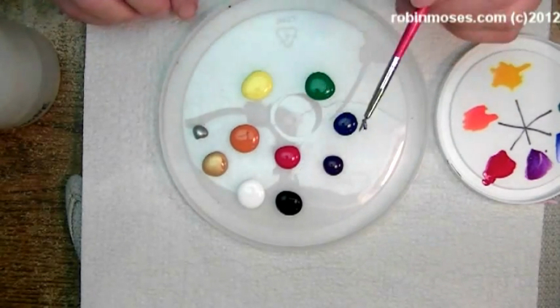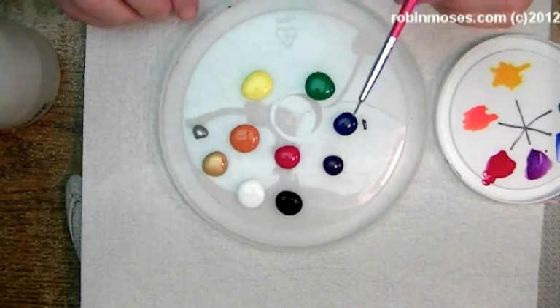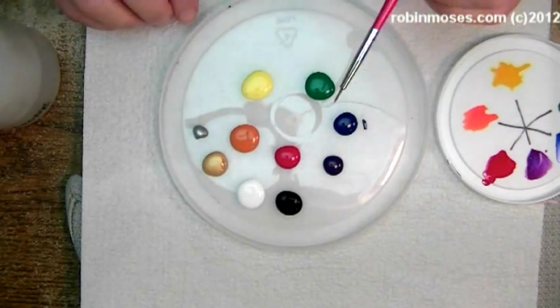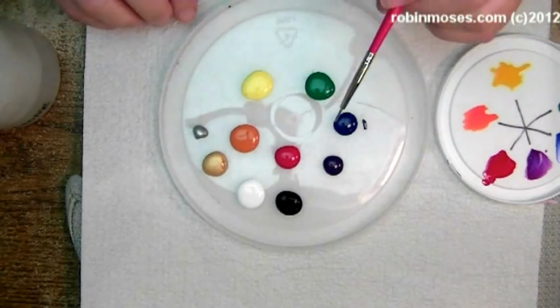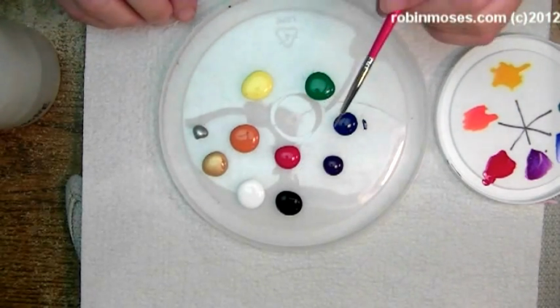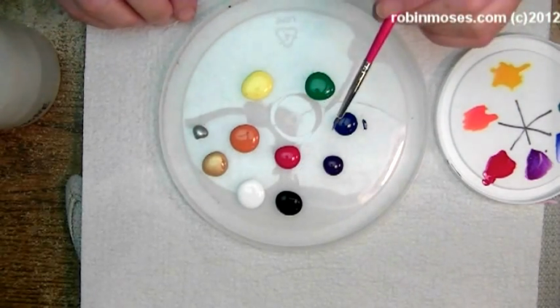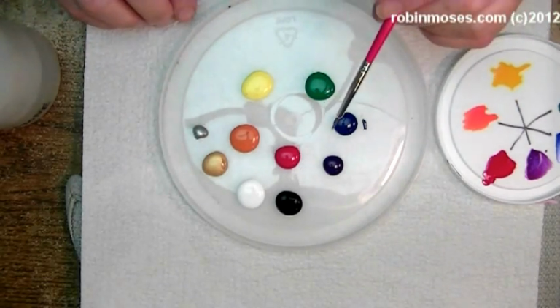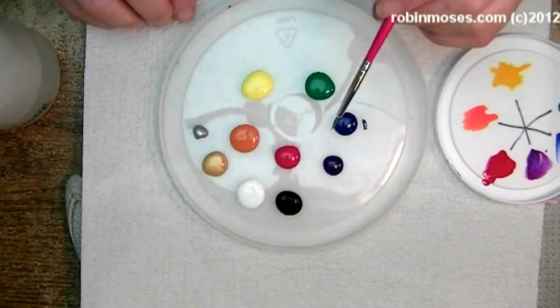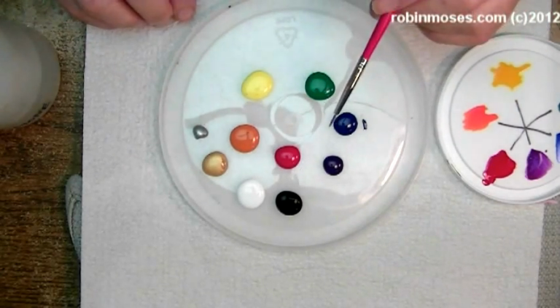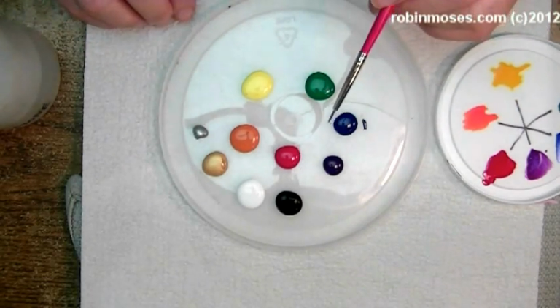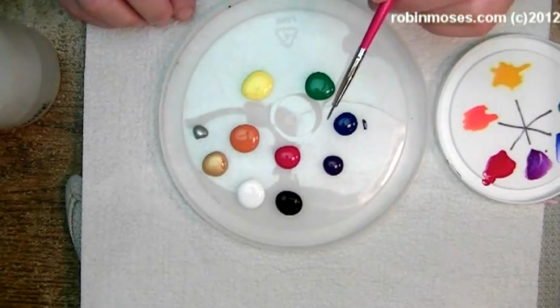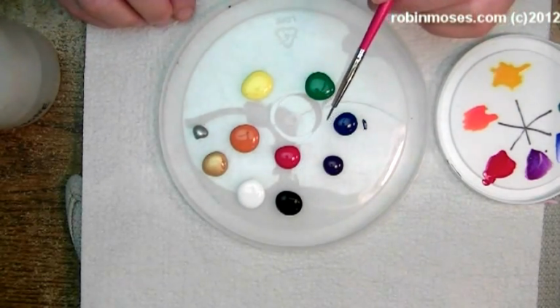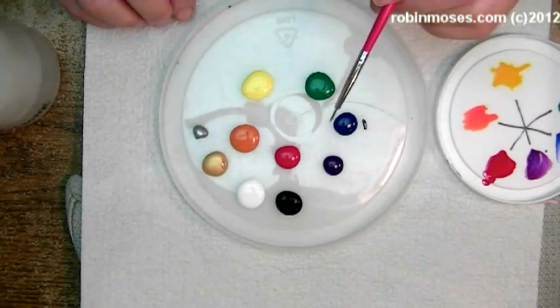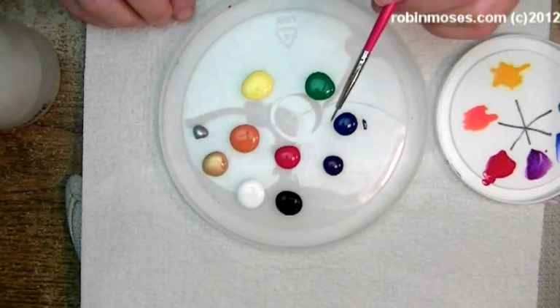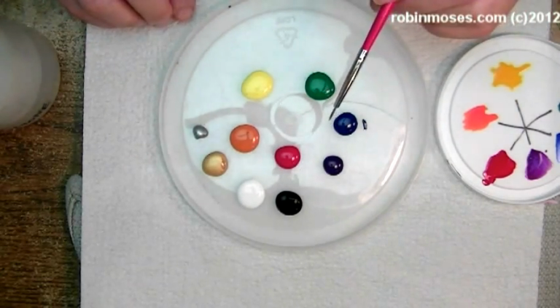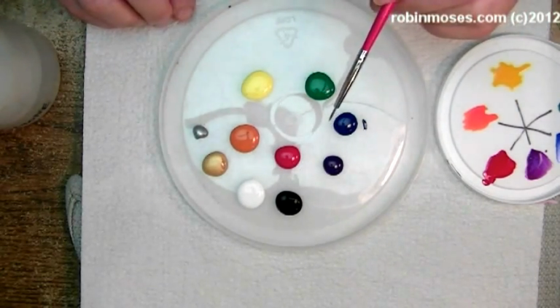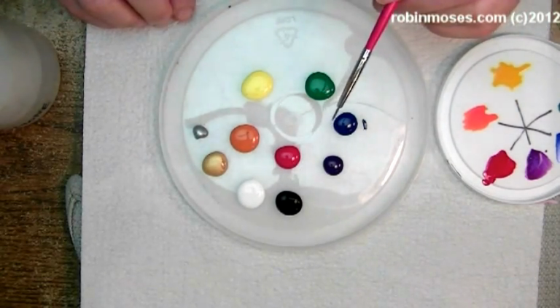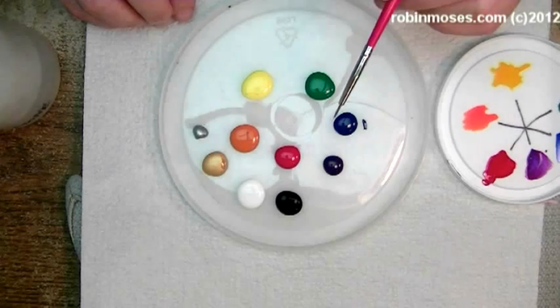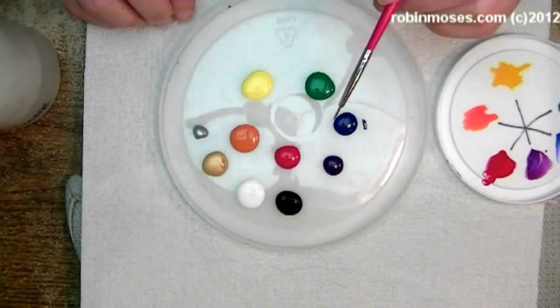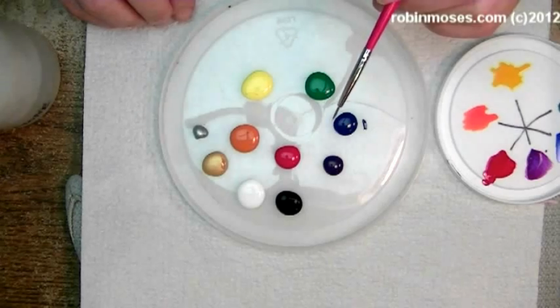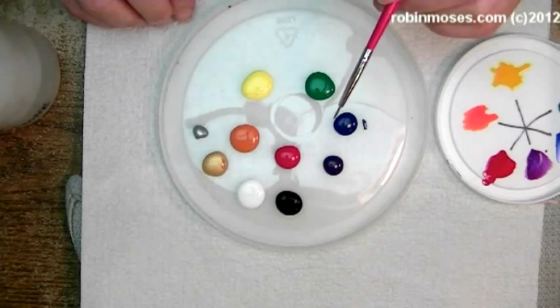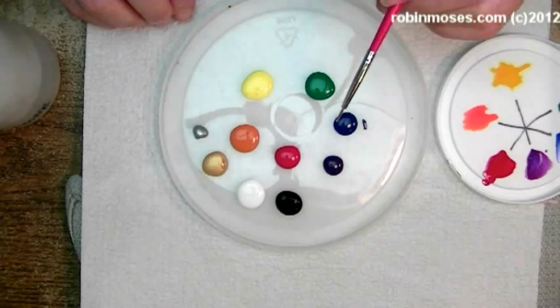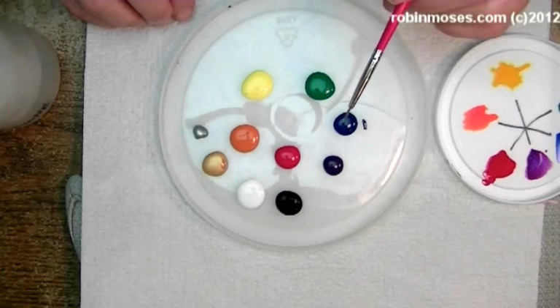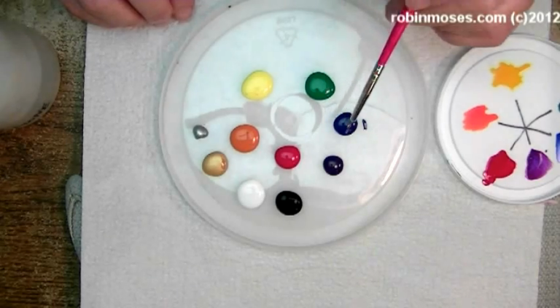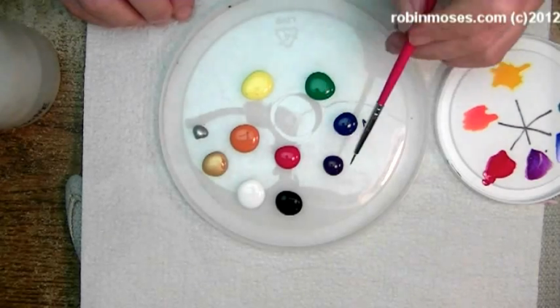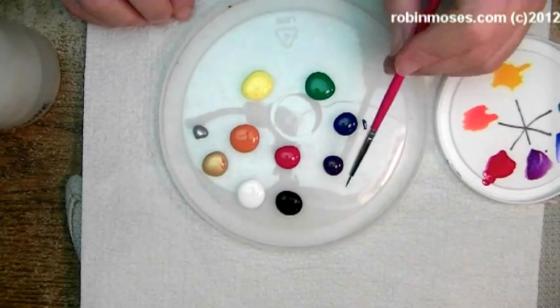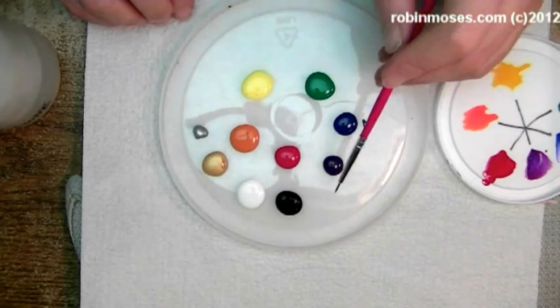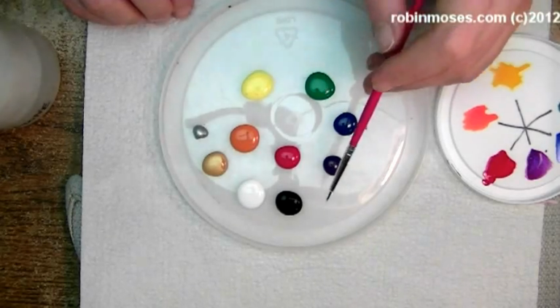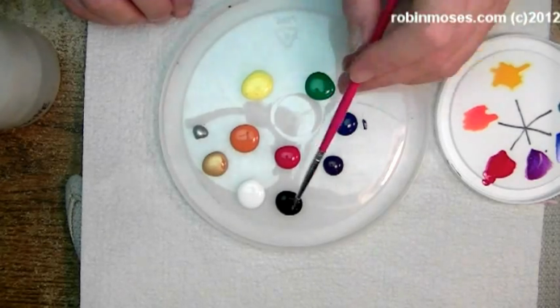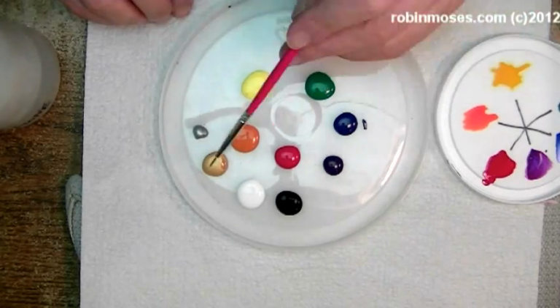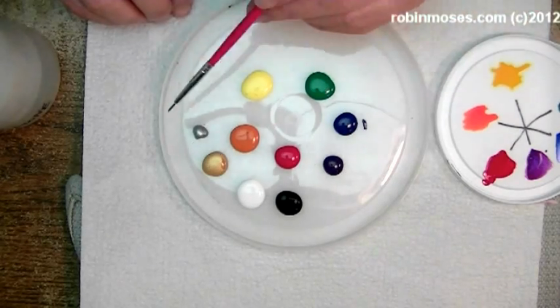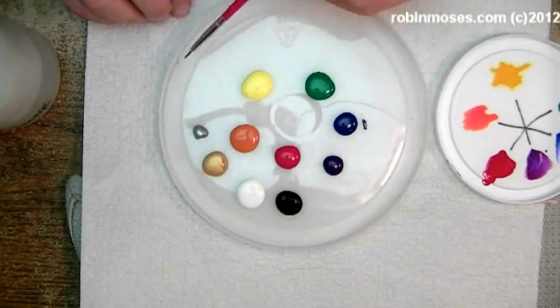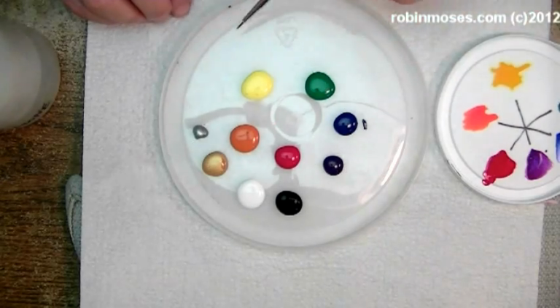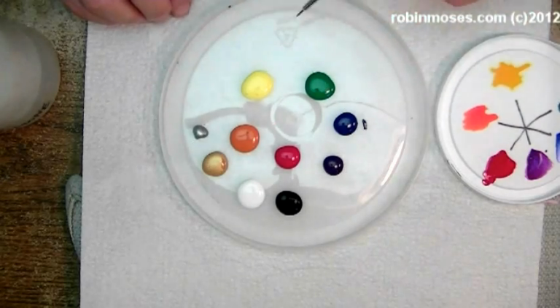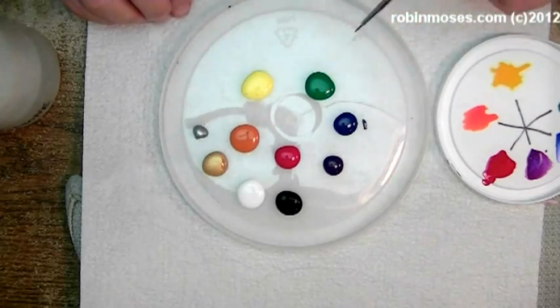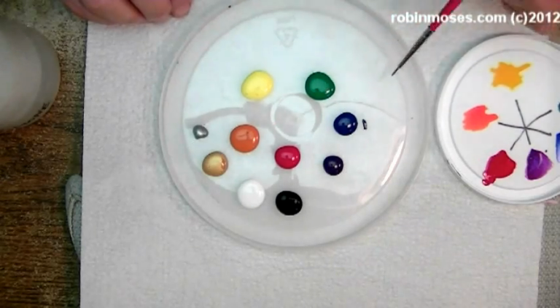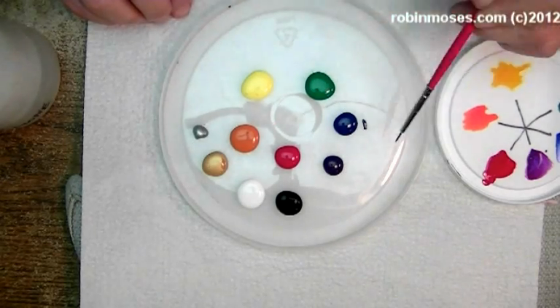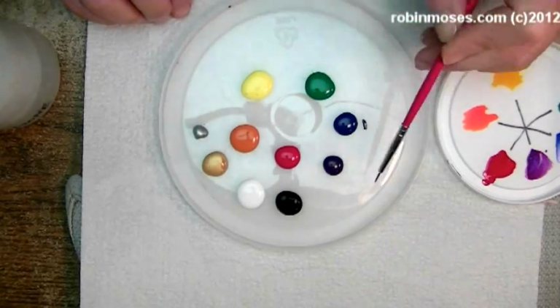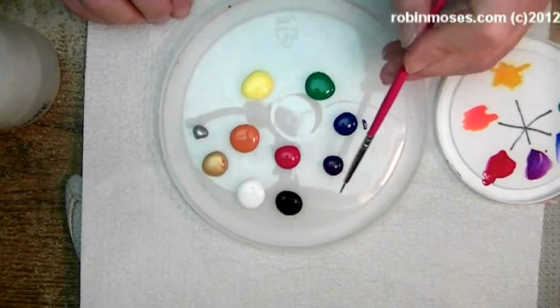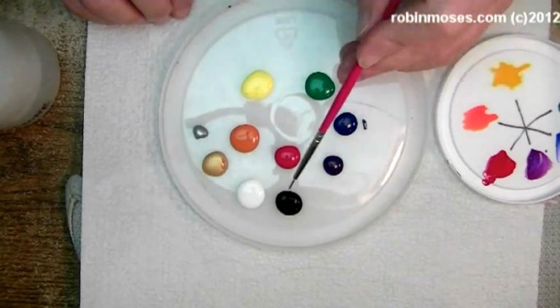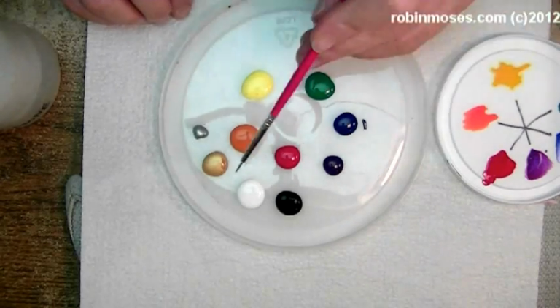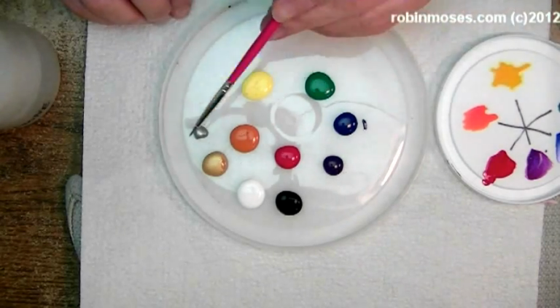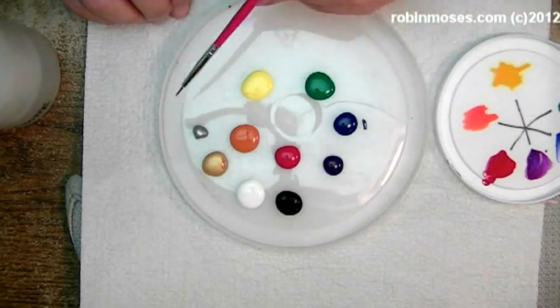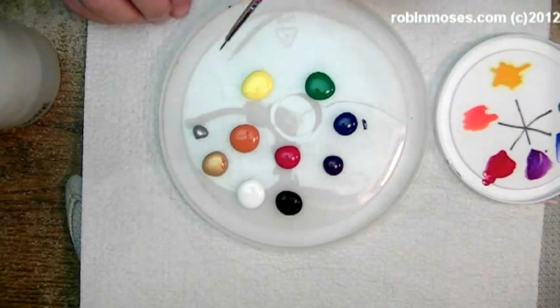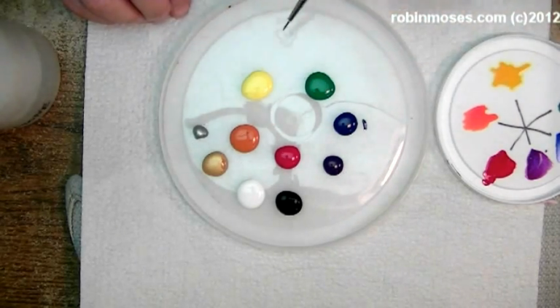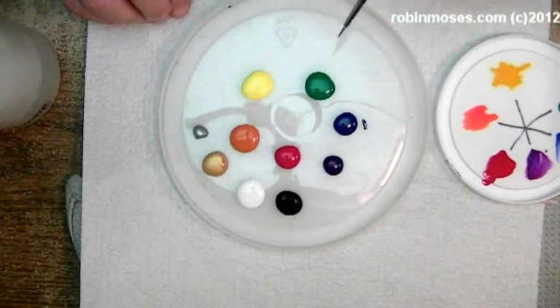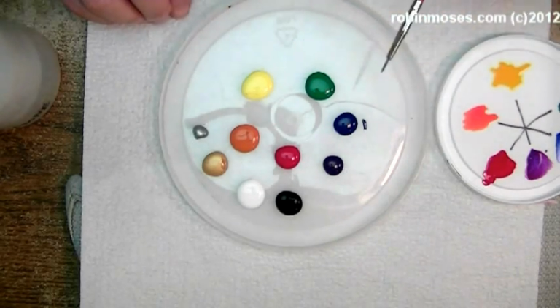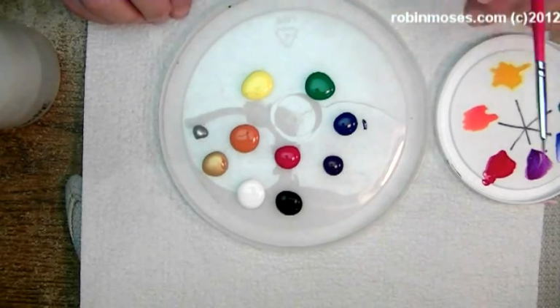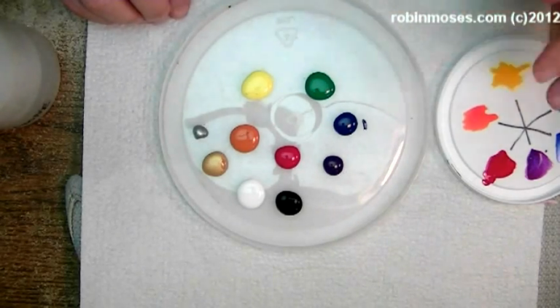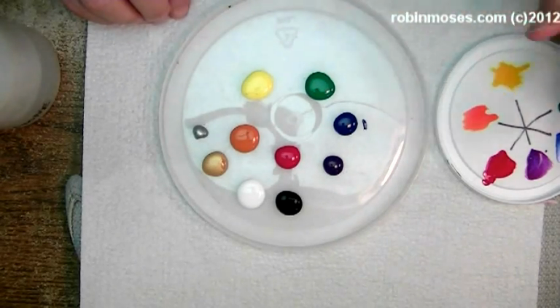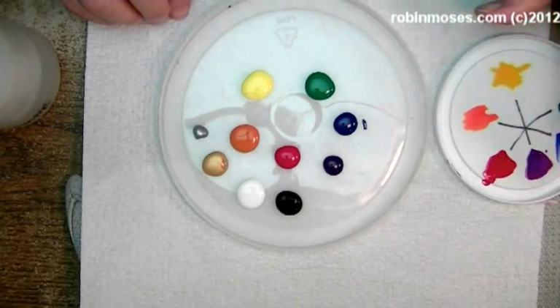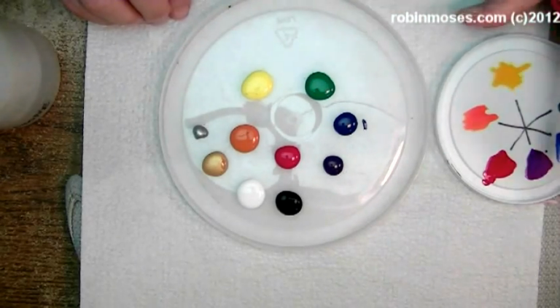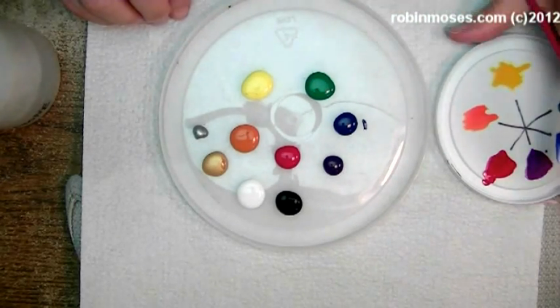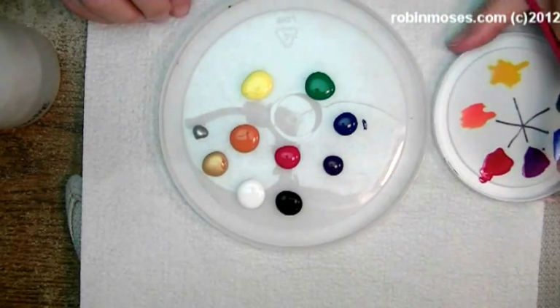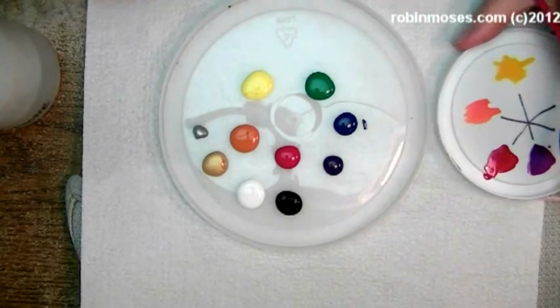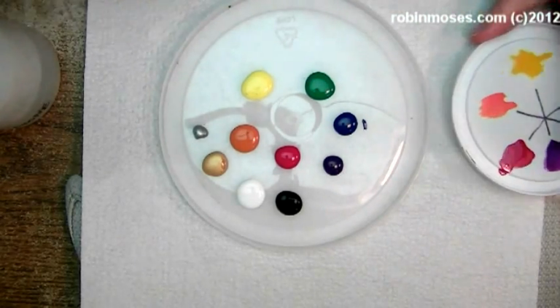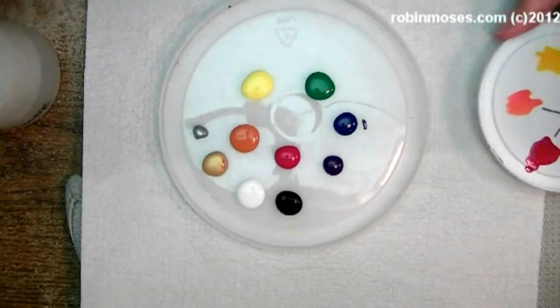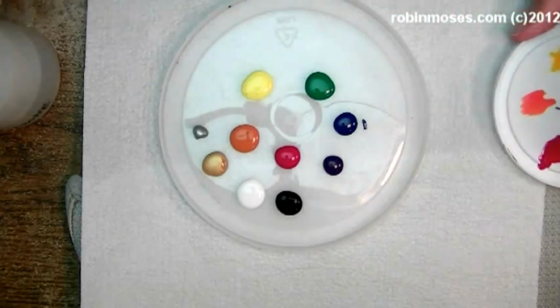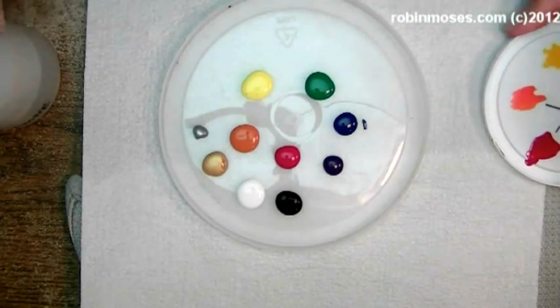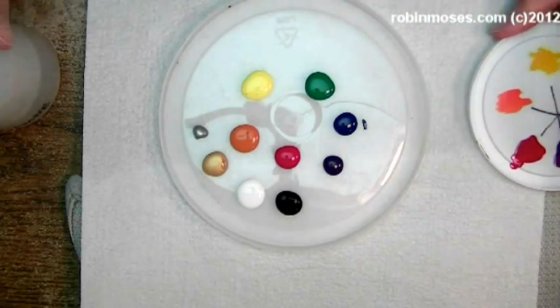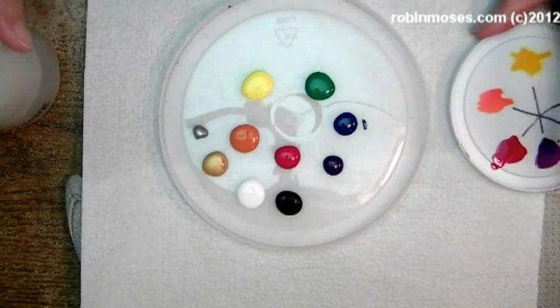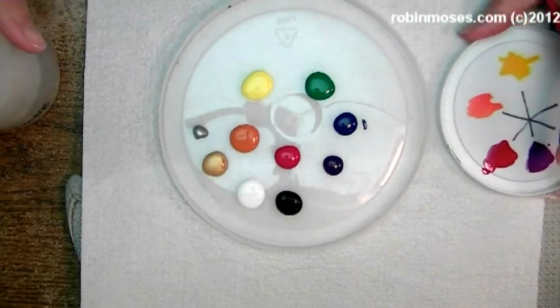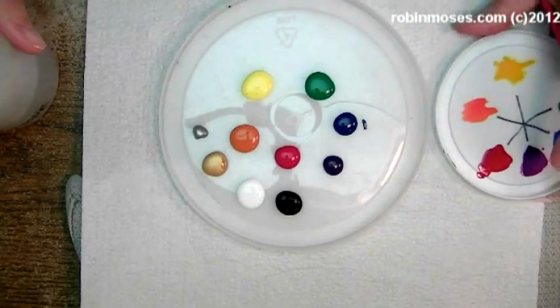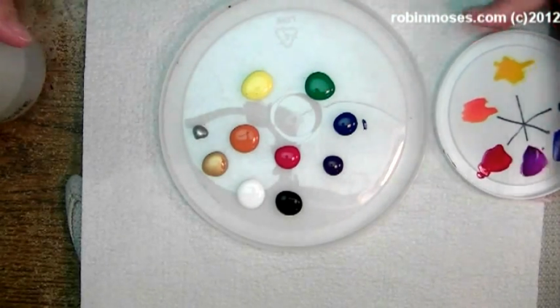So I suggest if you're going to use acrylic paints to buy all of these colors. And that is the paint that I use.